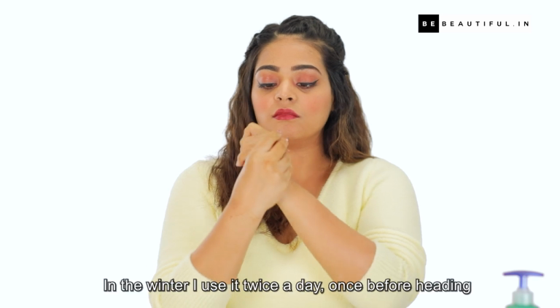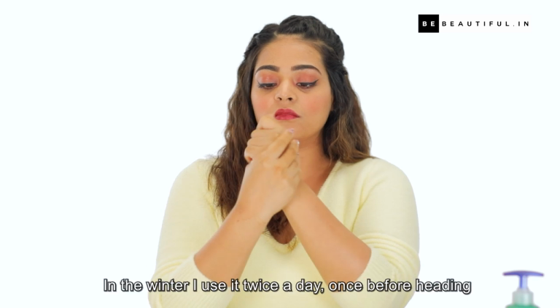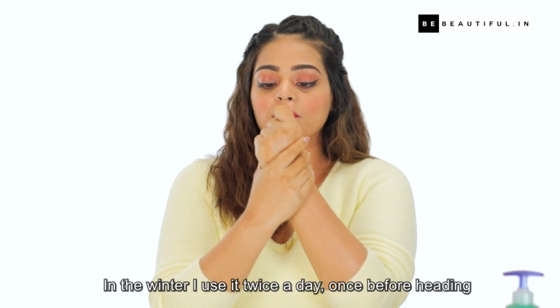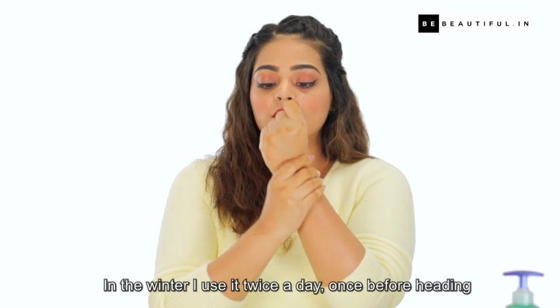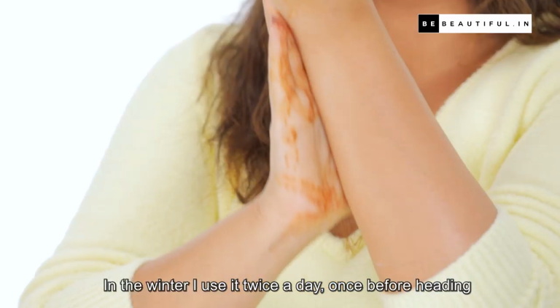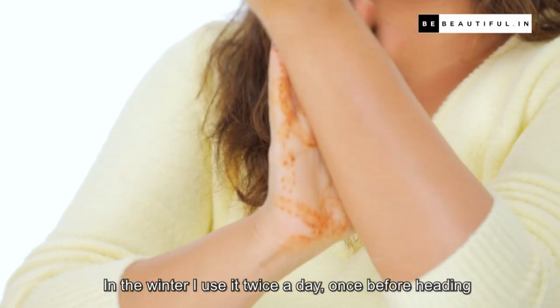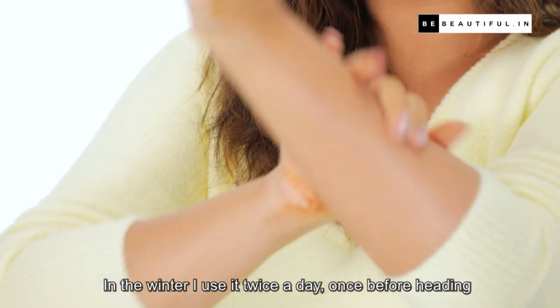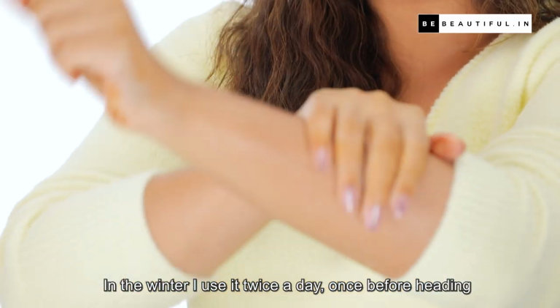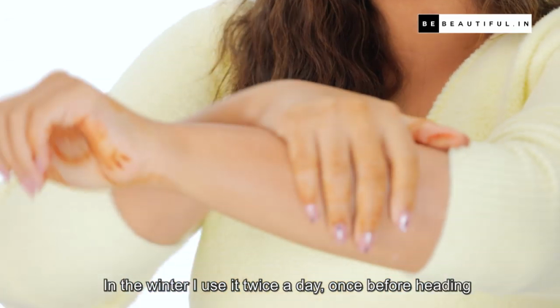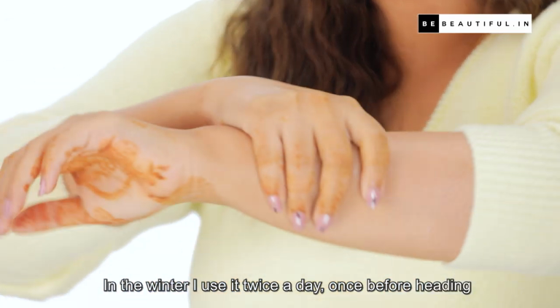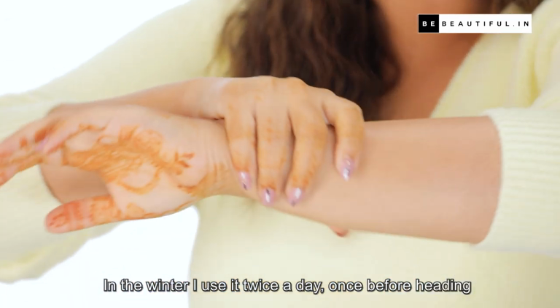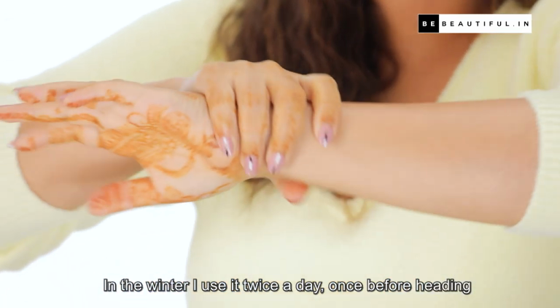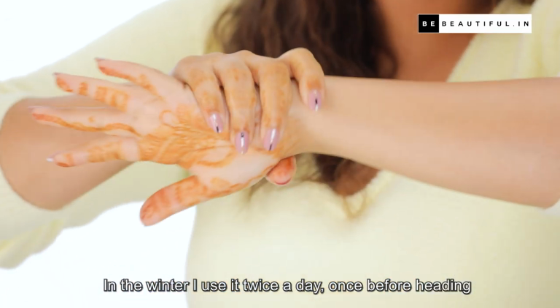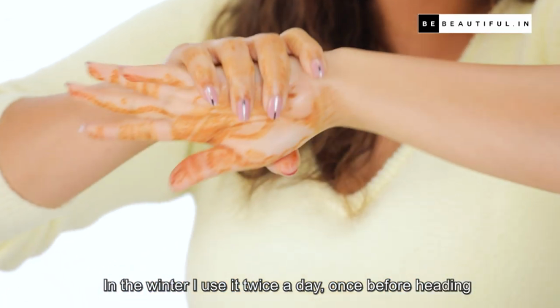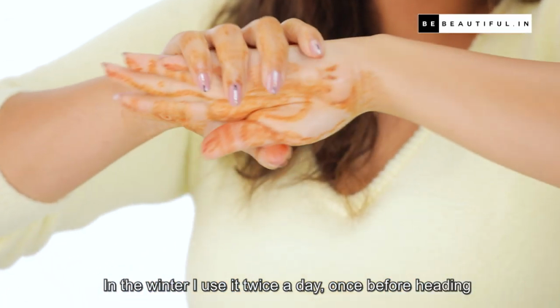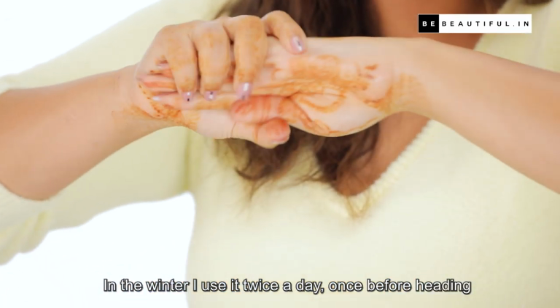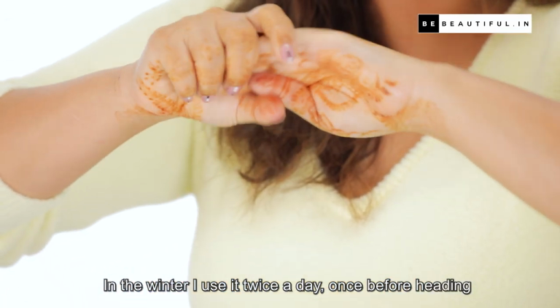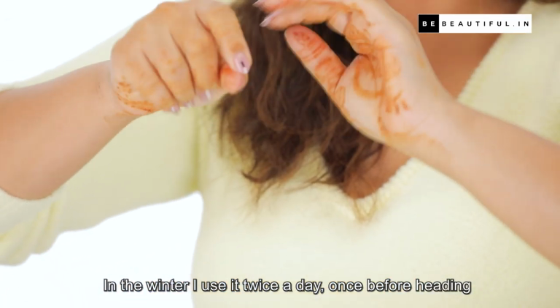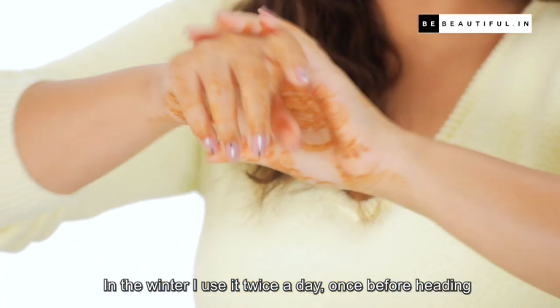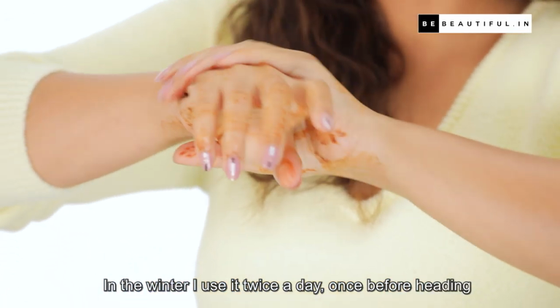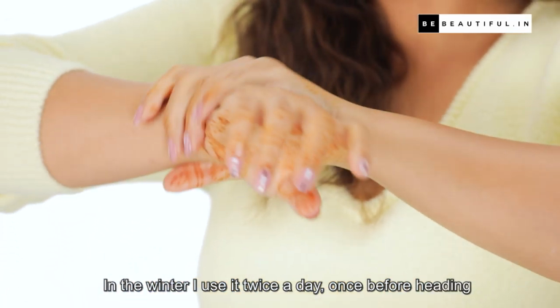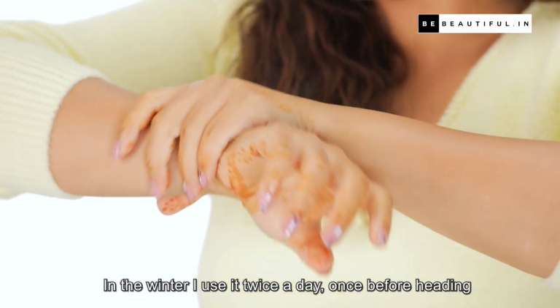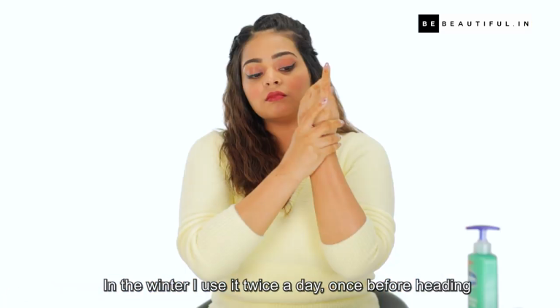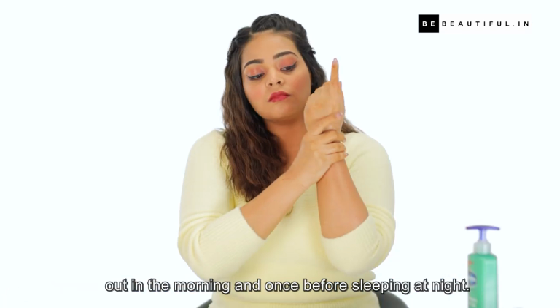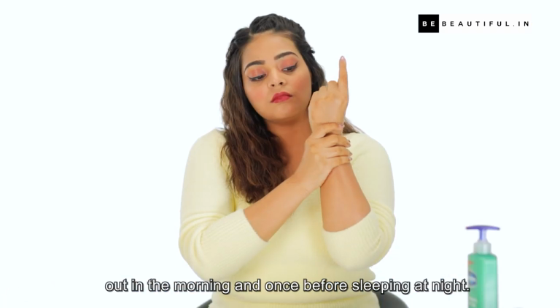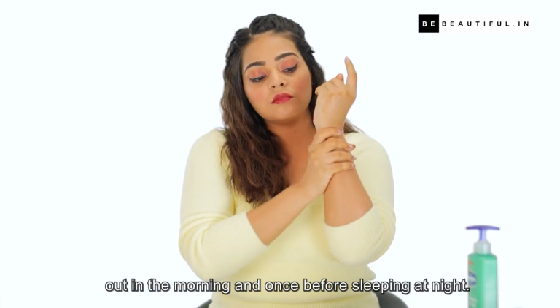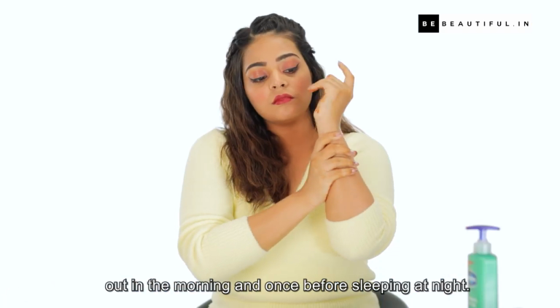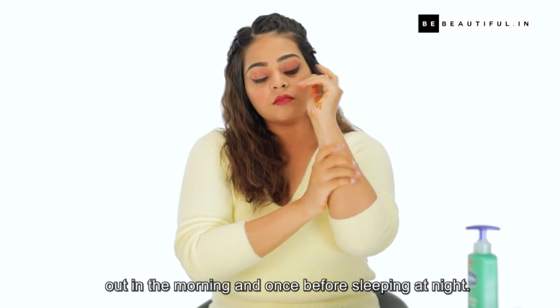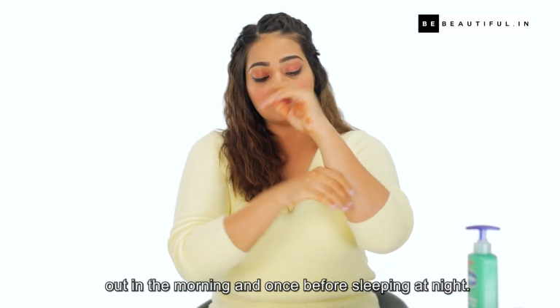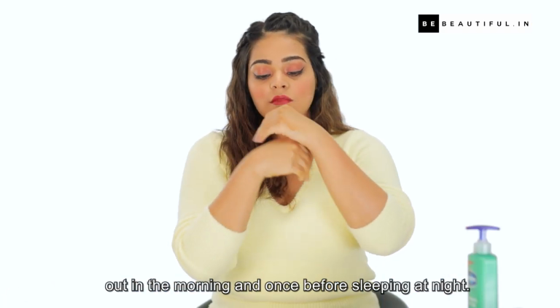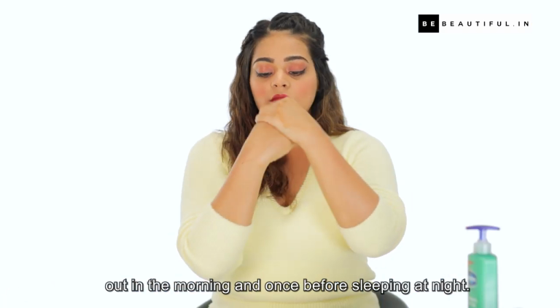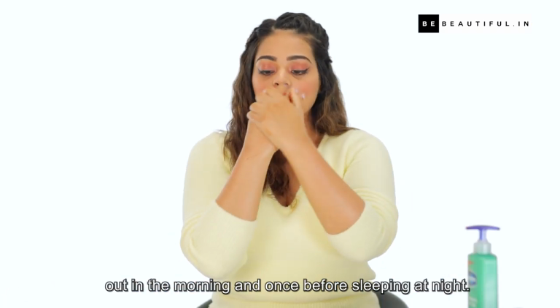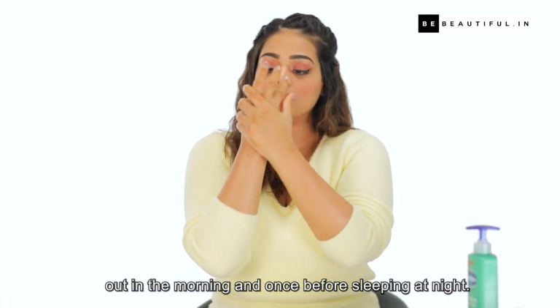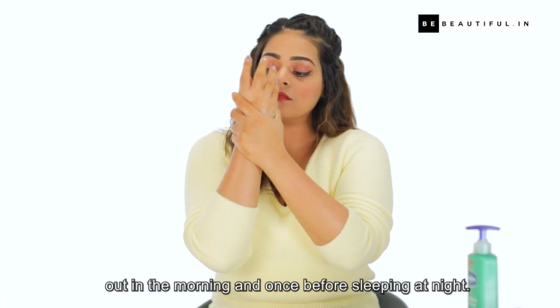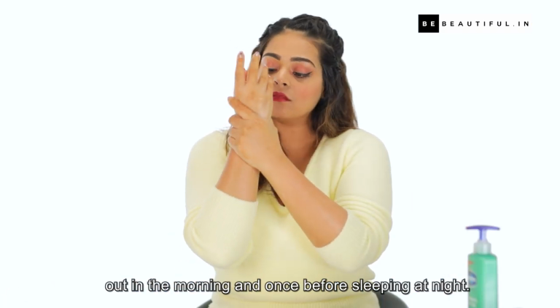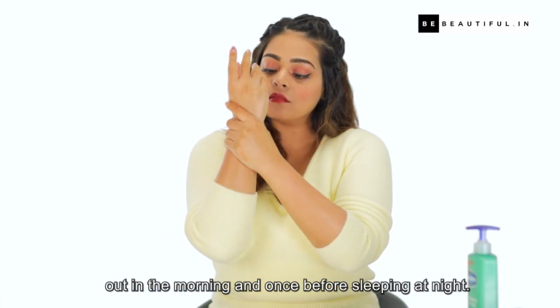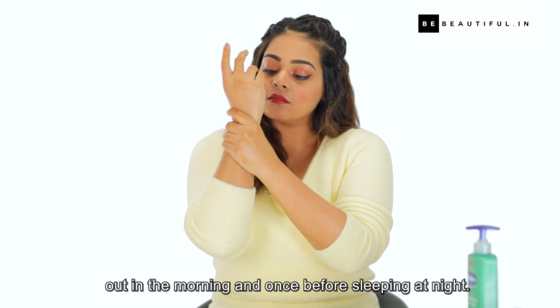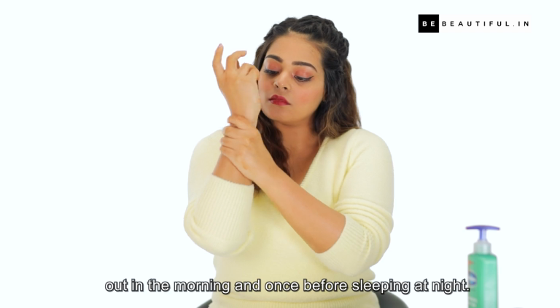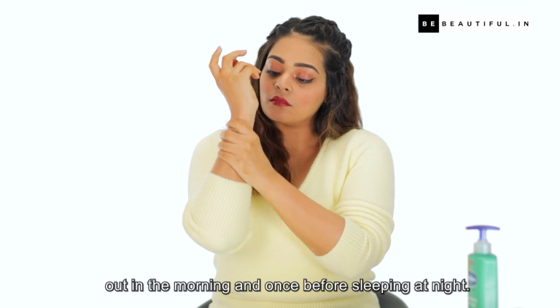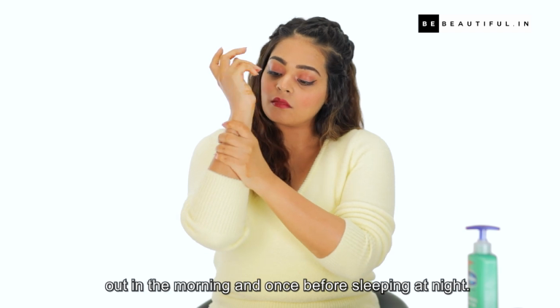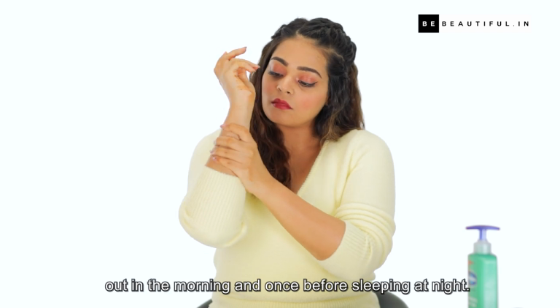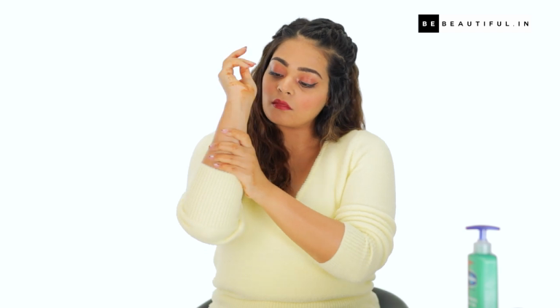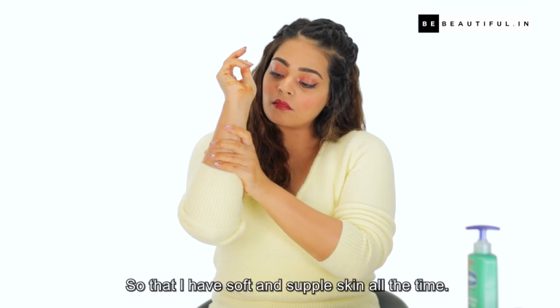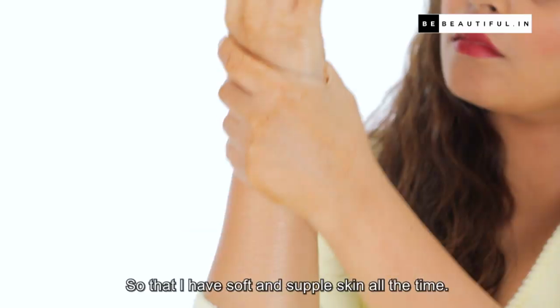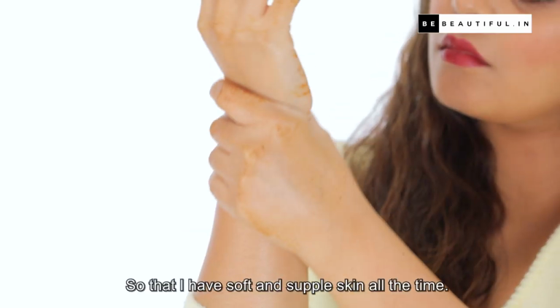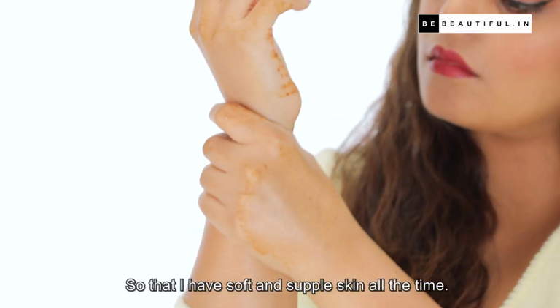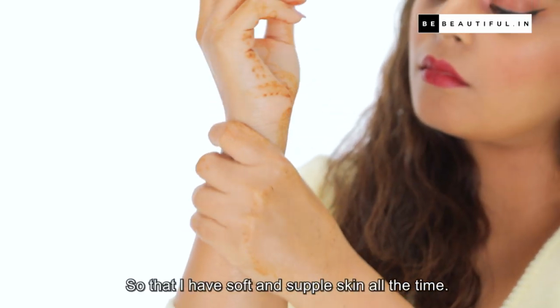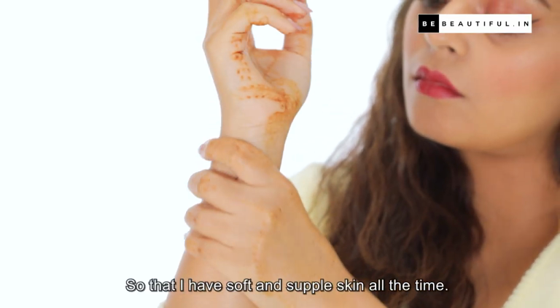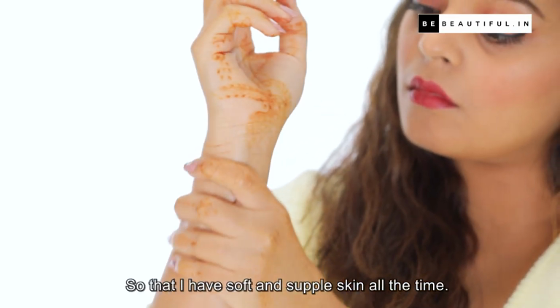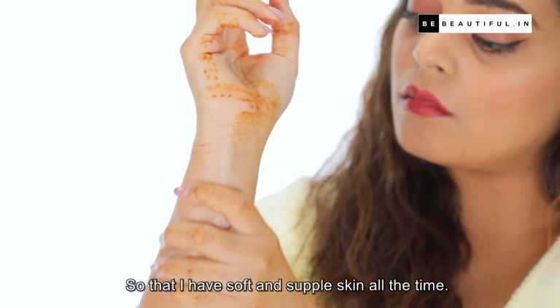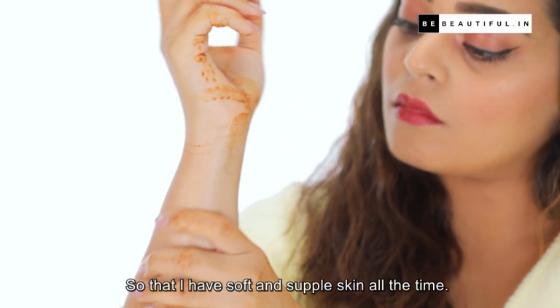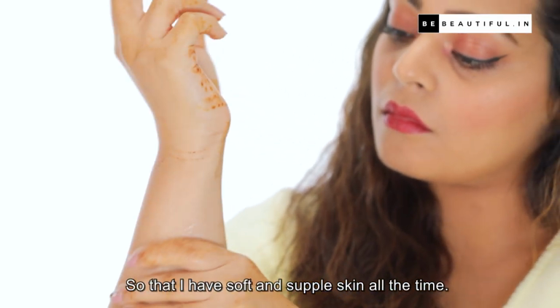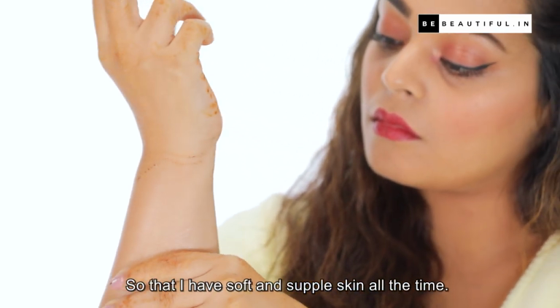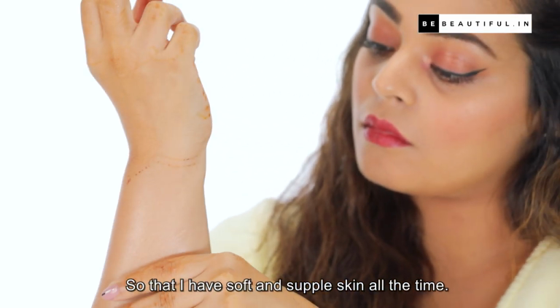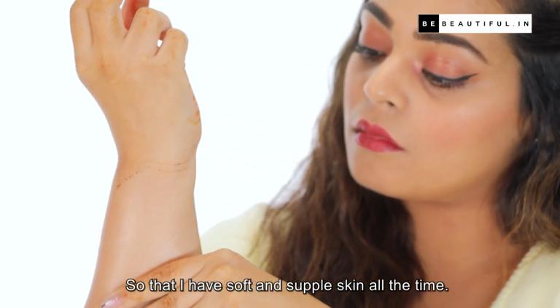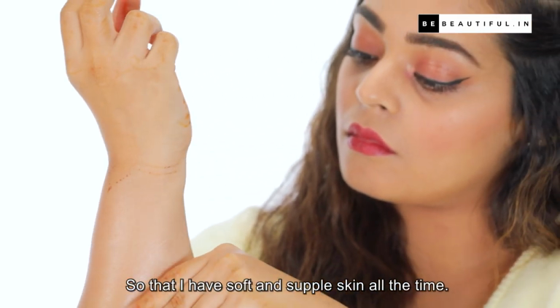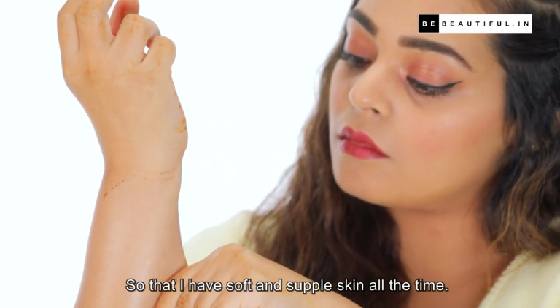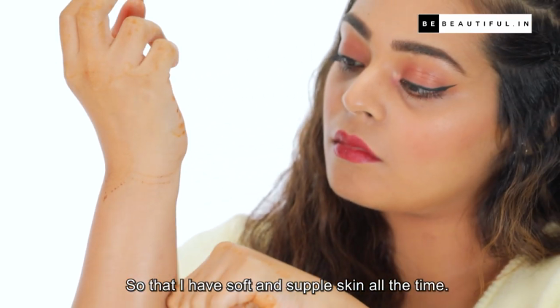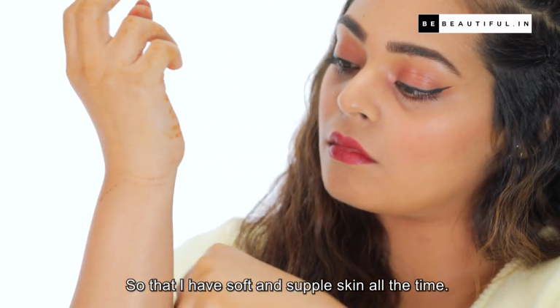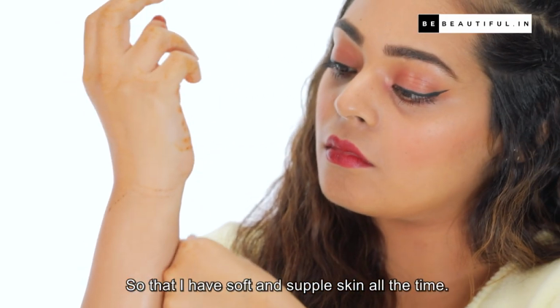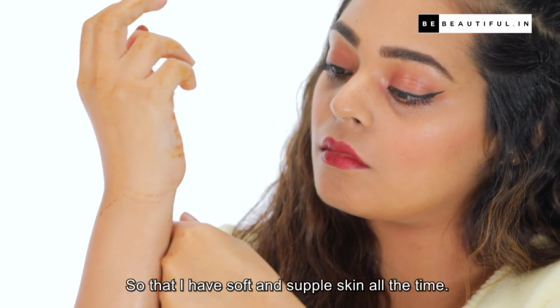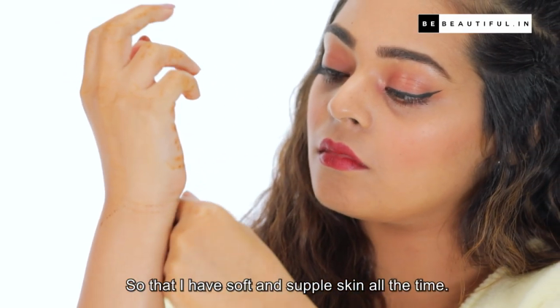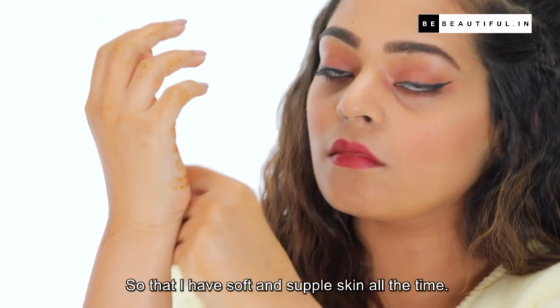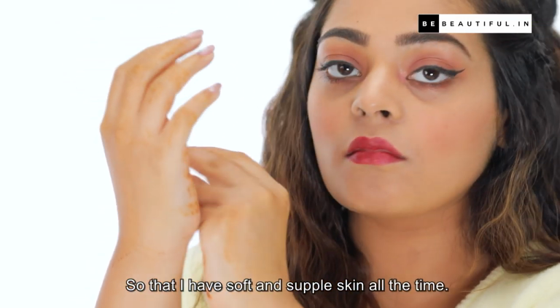In the winter, I use it twice a day — once before heading out in the morning and once before sleeping at night, so that I have soft and supple skin all the time.